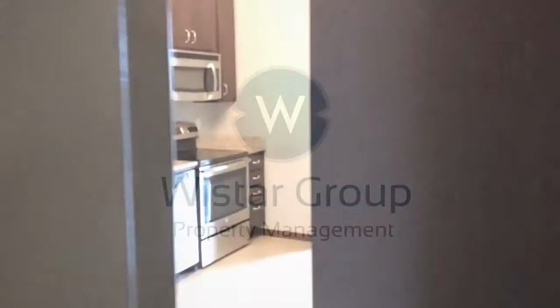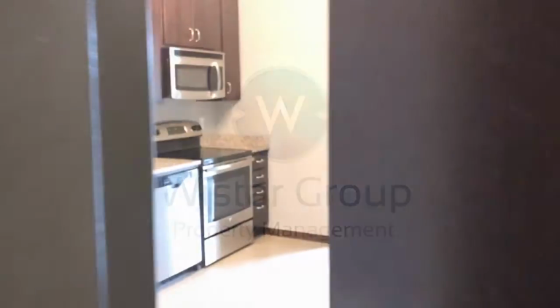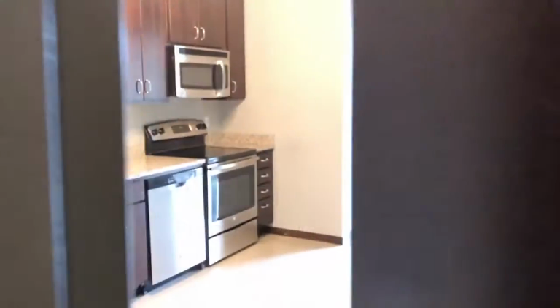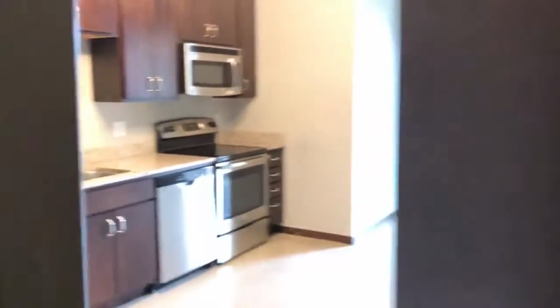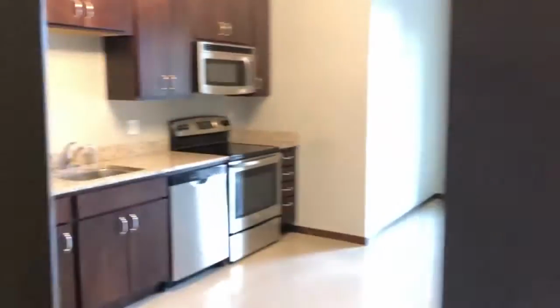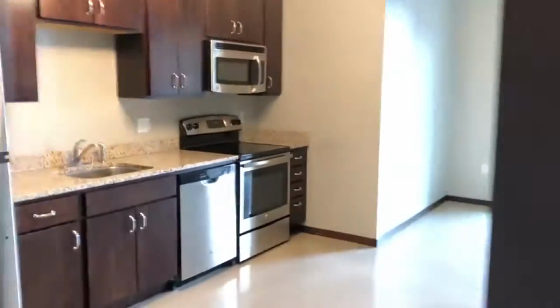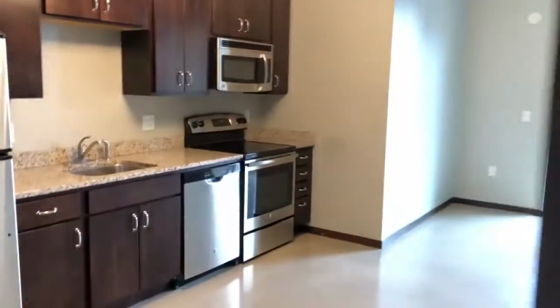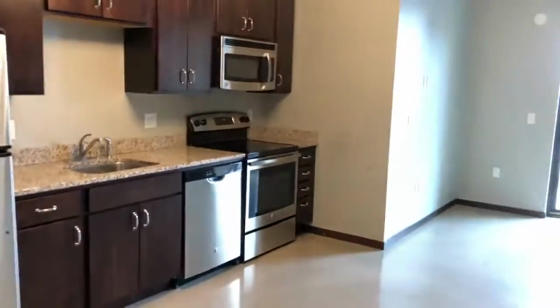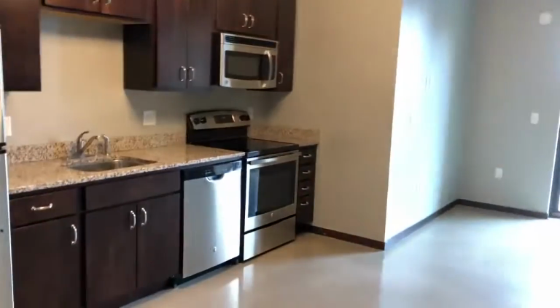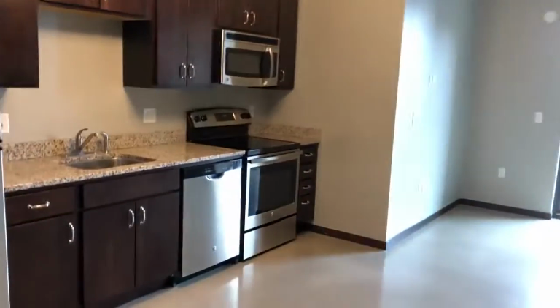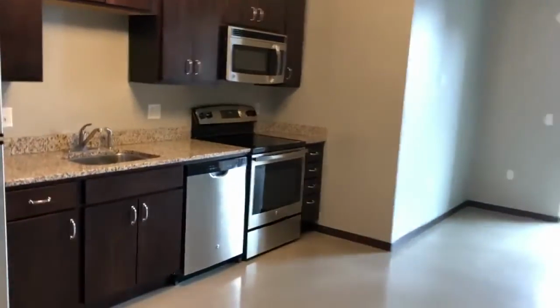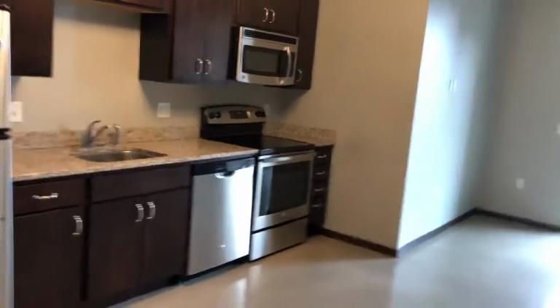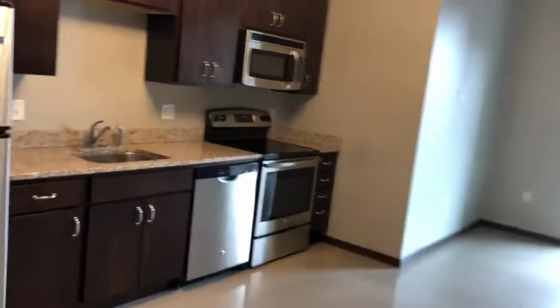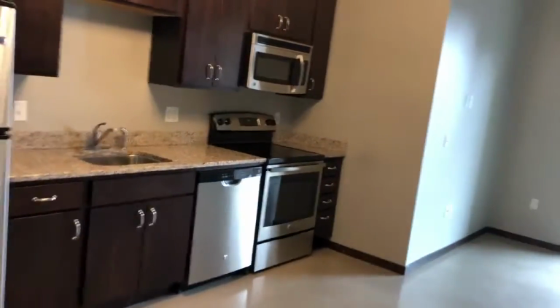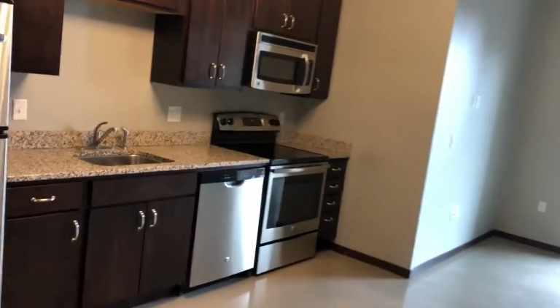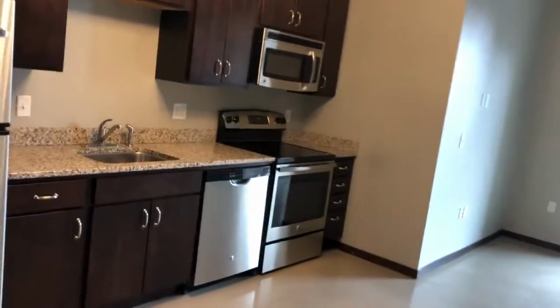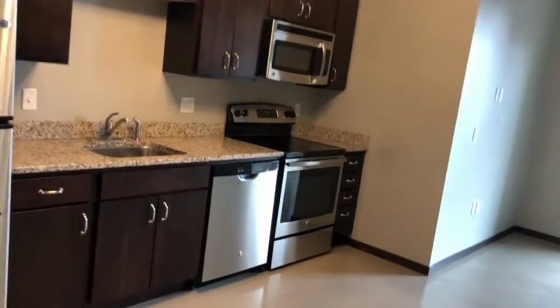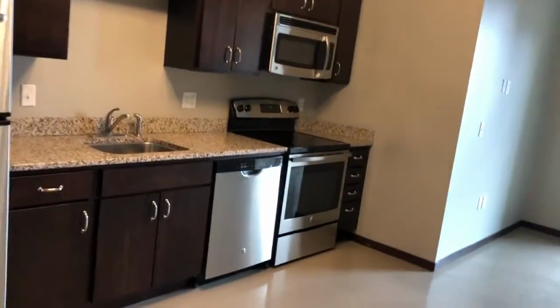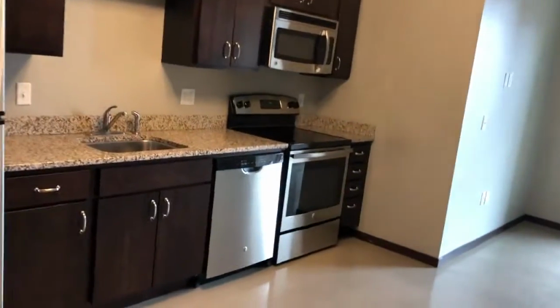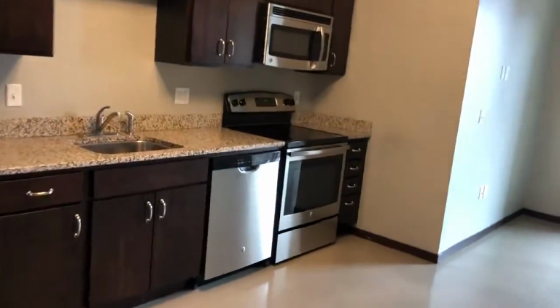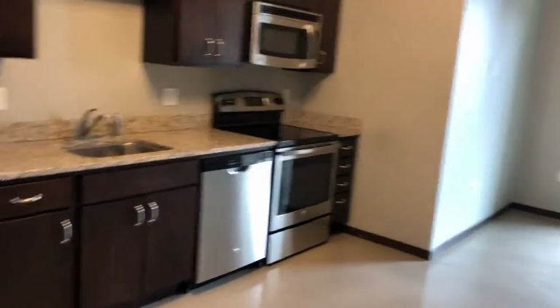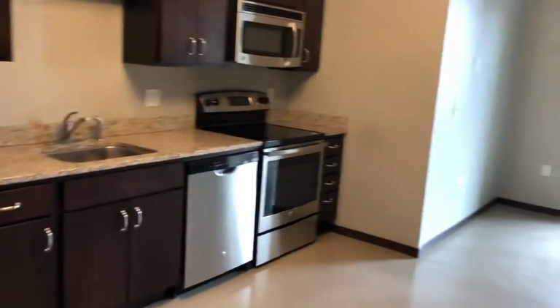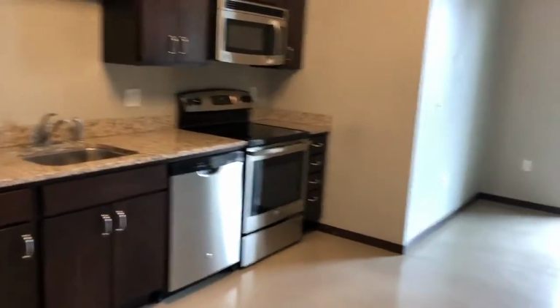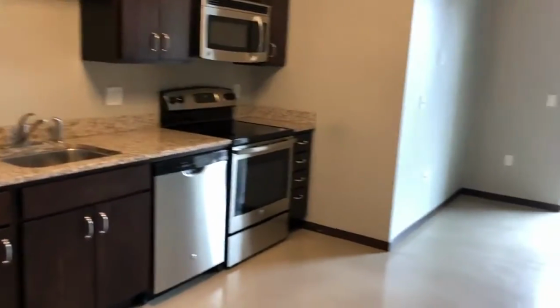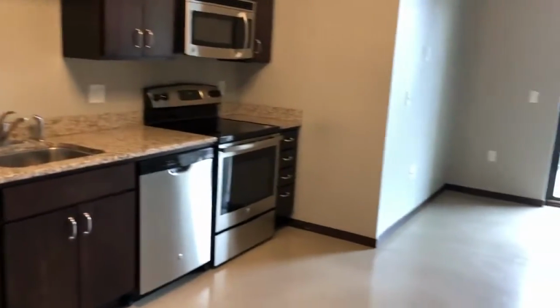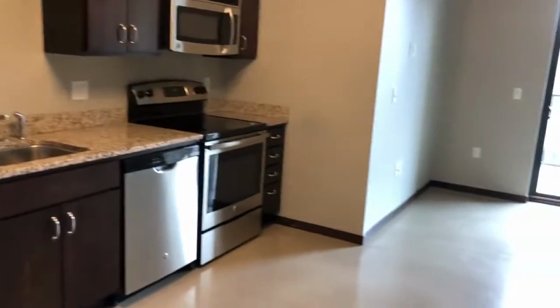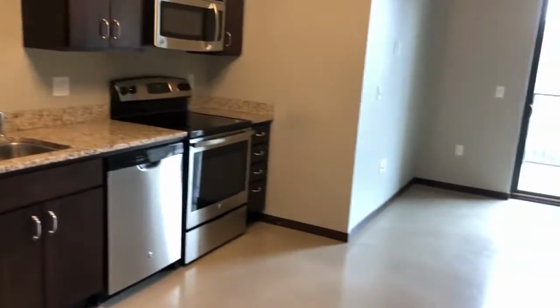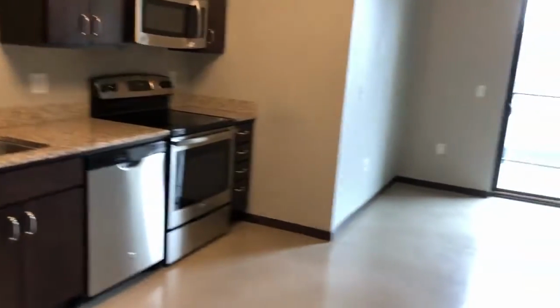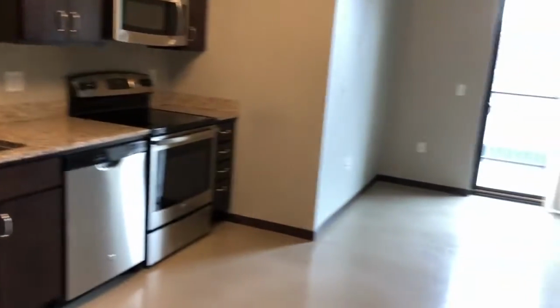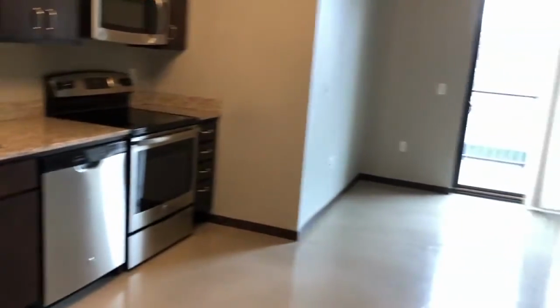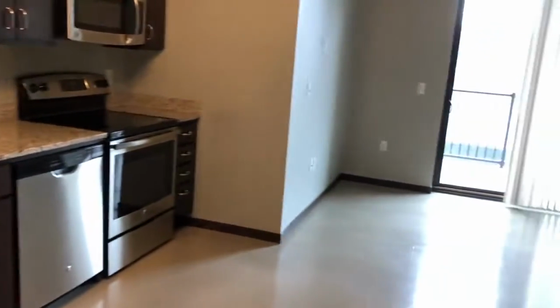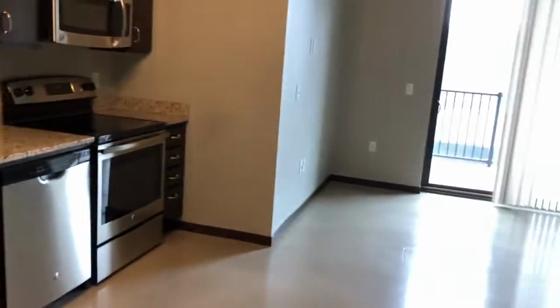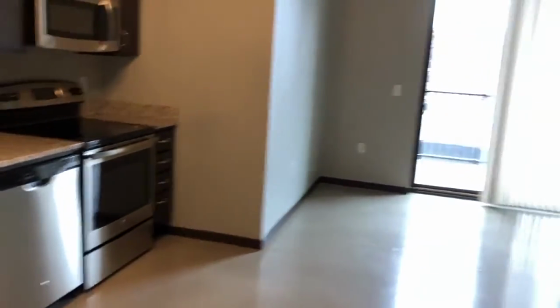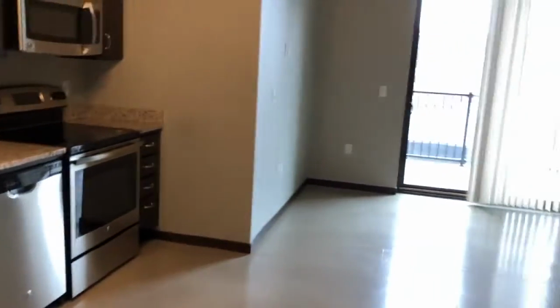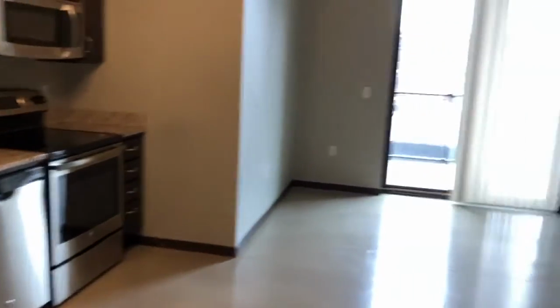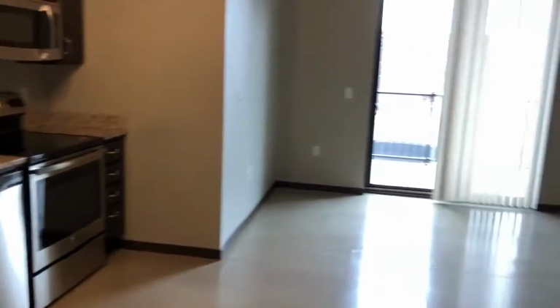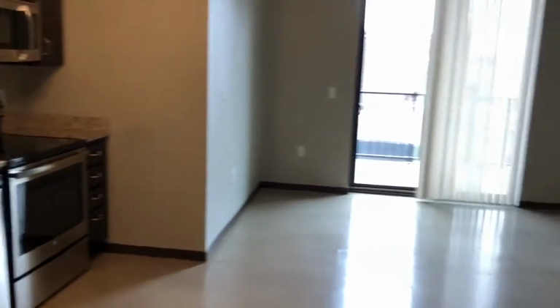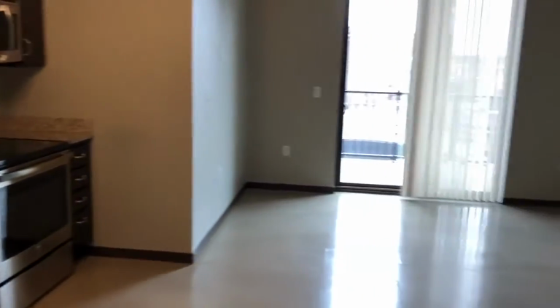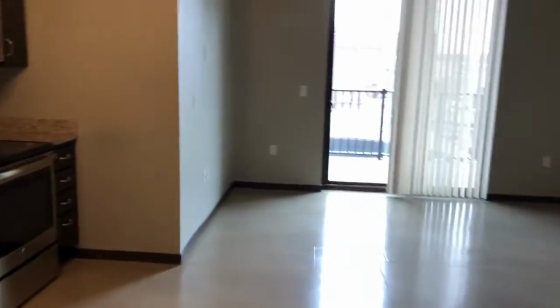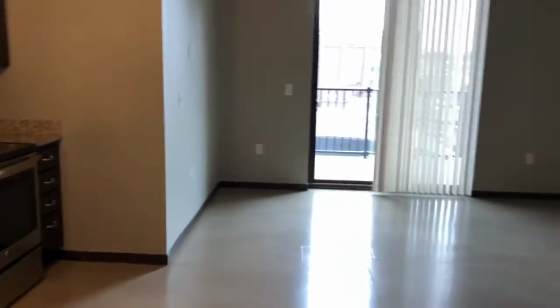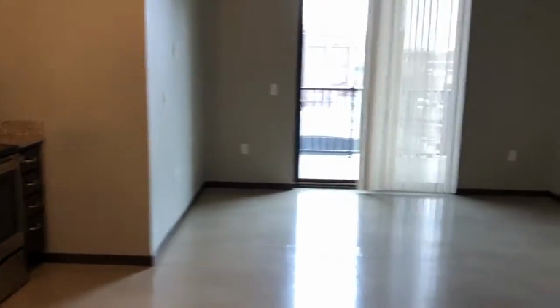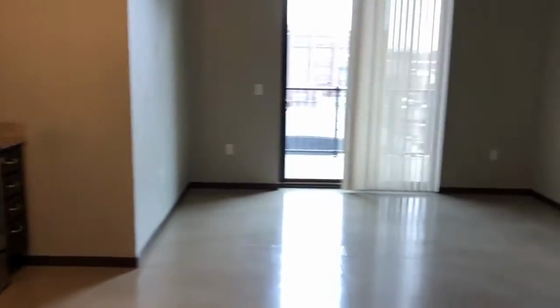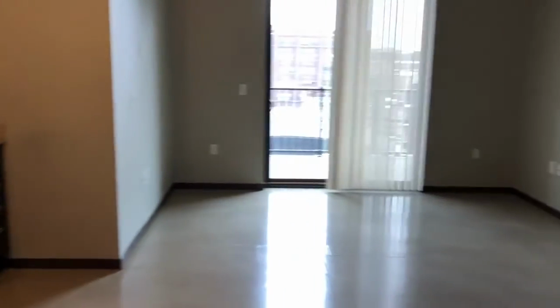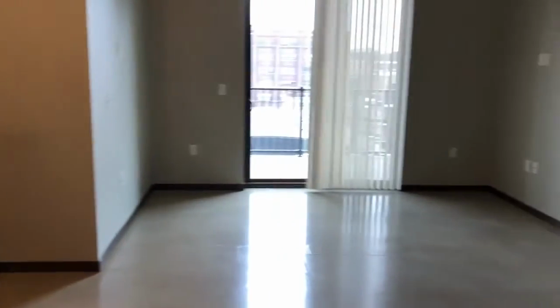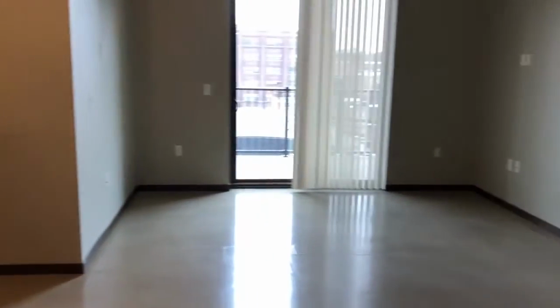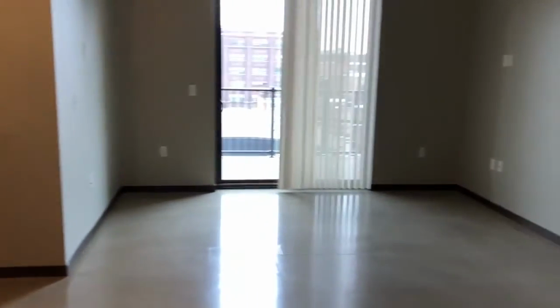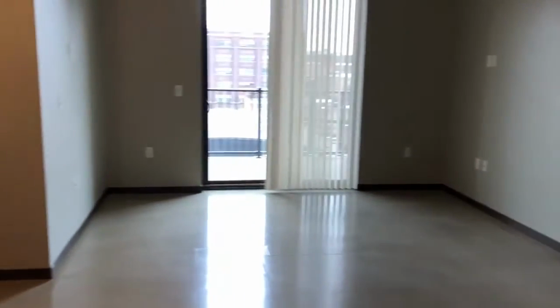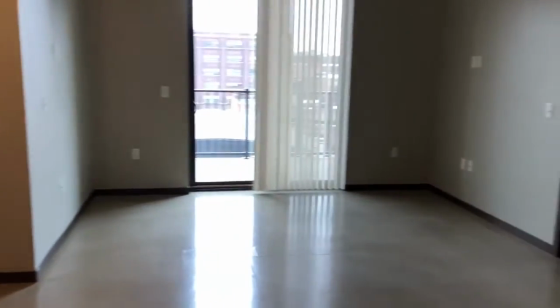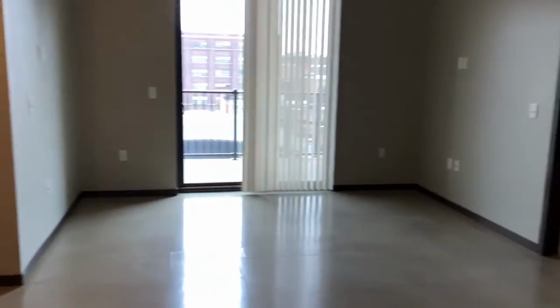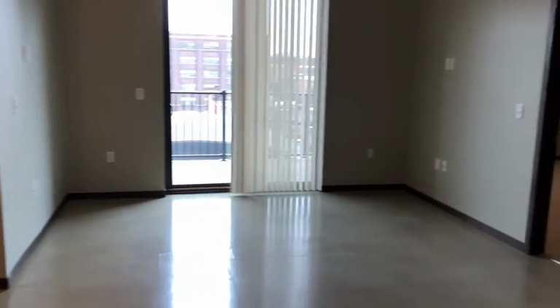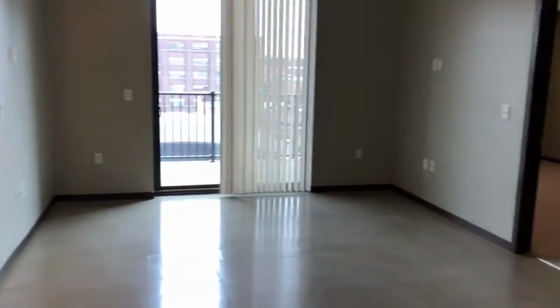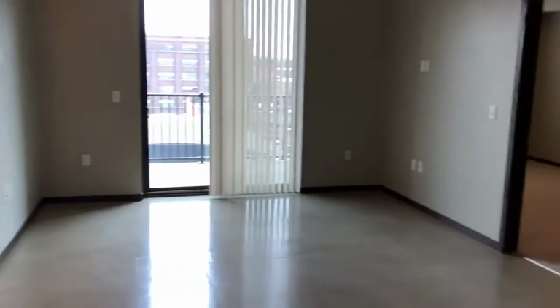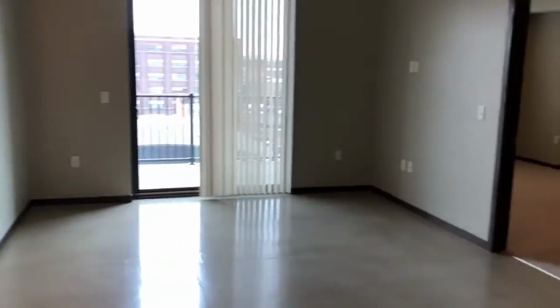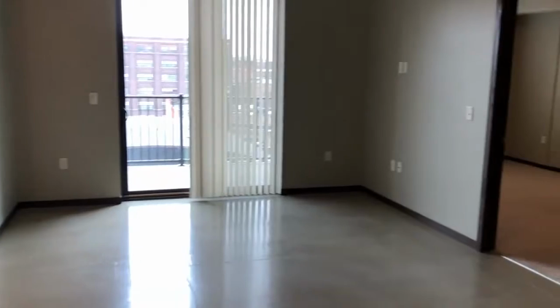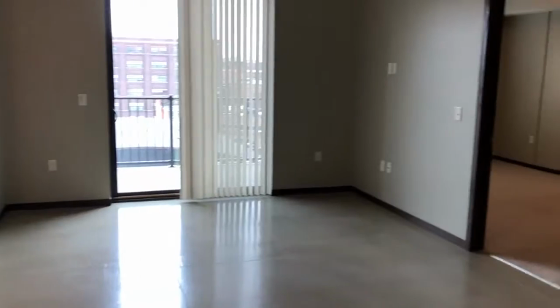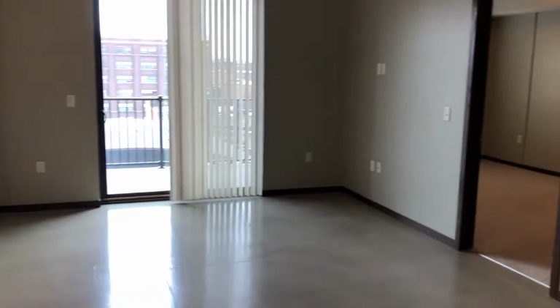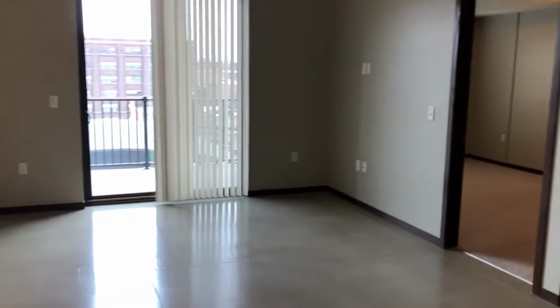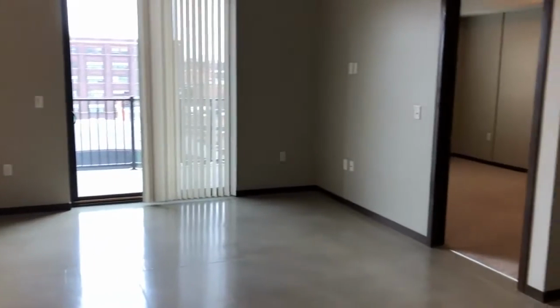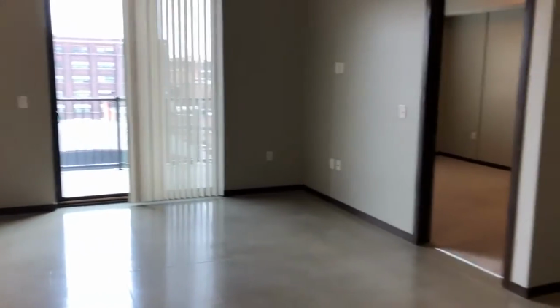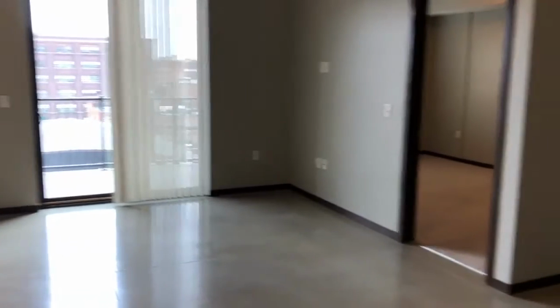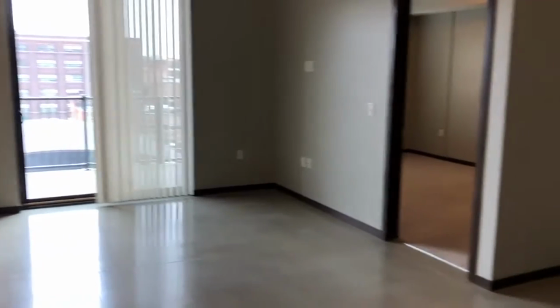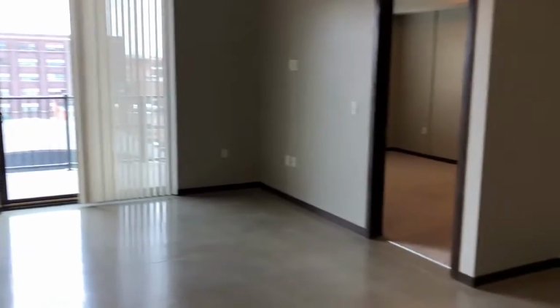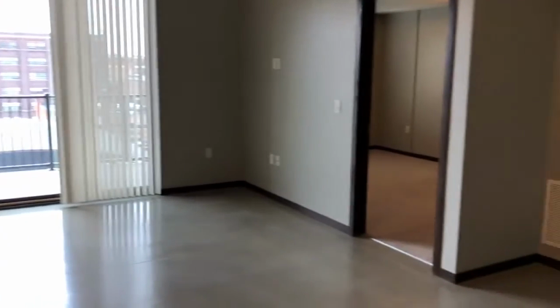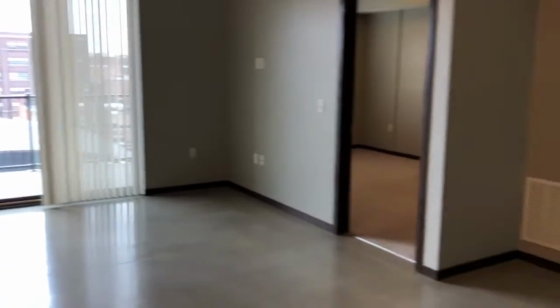Welcome to Westar Group's tour of 1501 Jackson, unit 408. This is the one-bedroom unit of the complex.